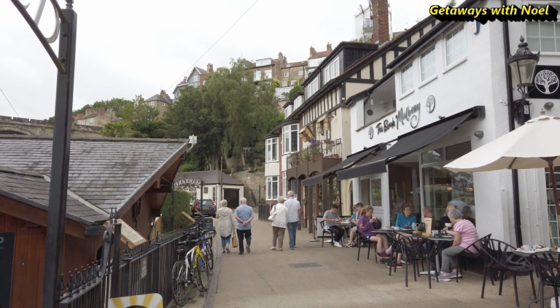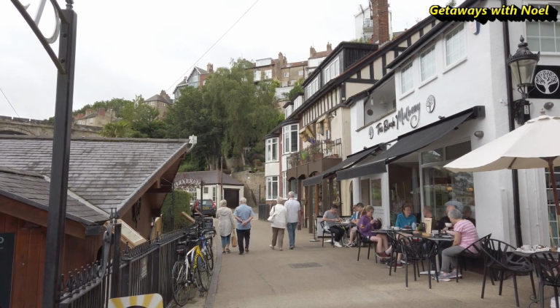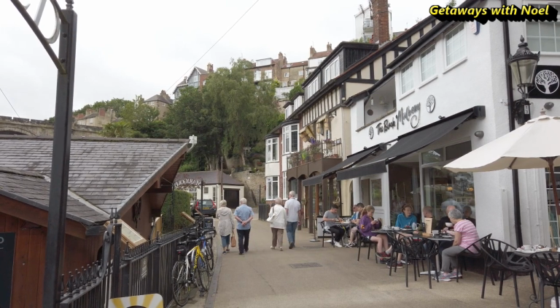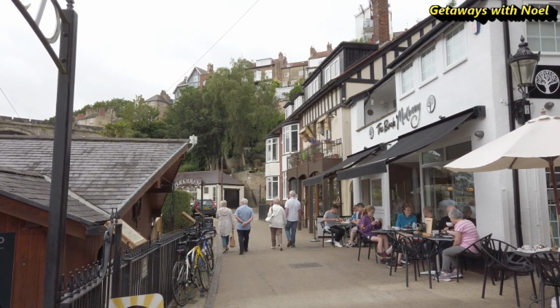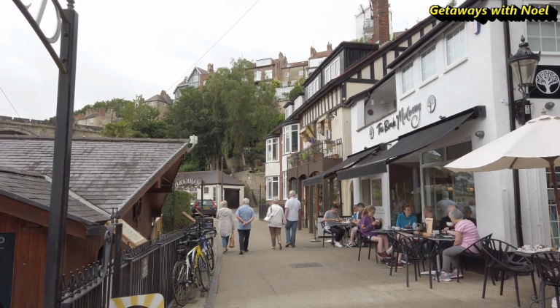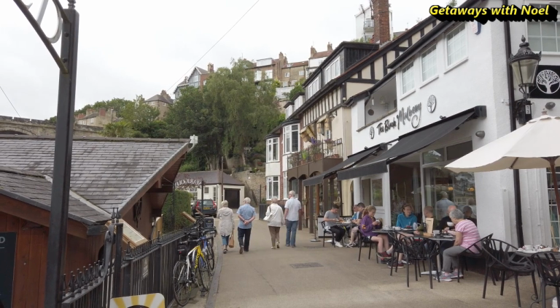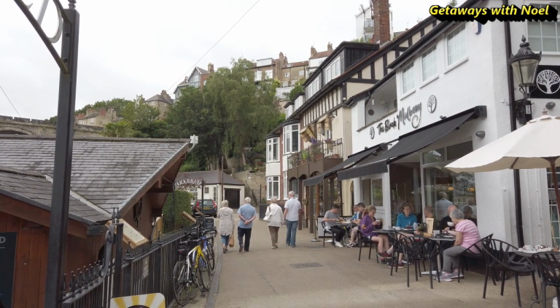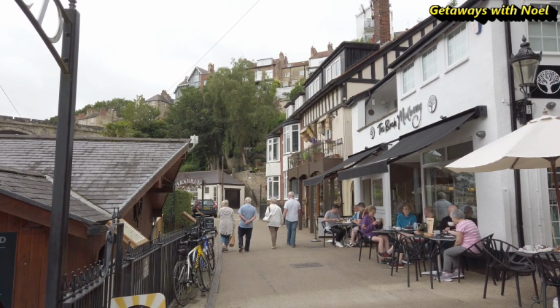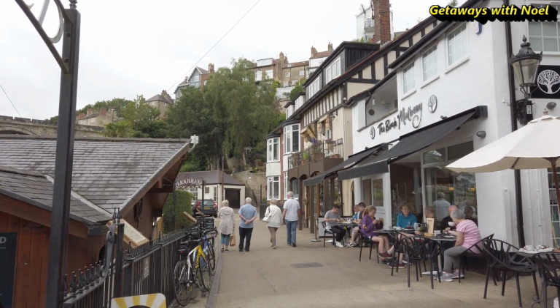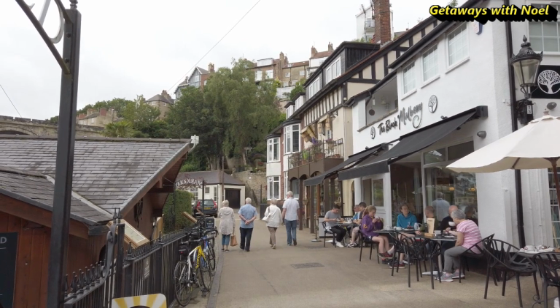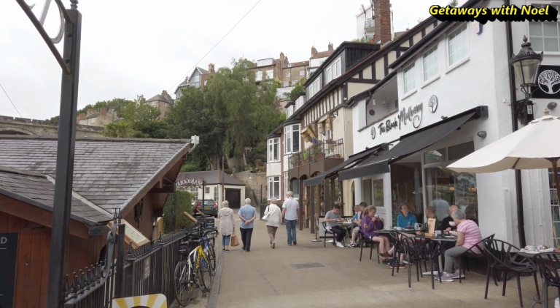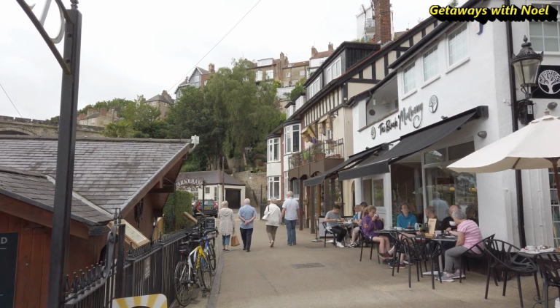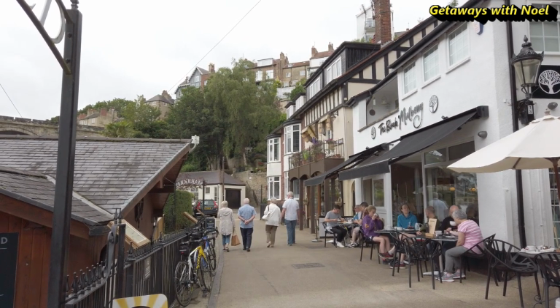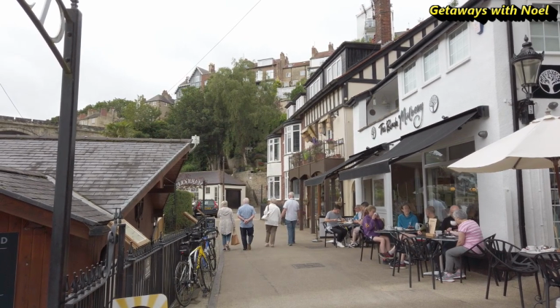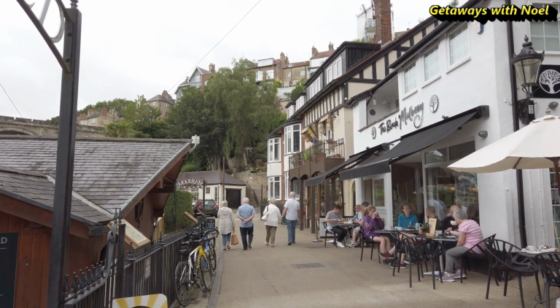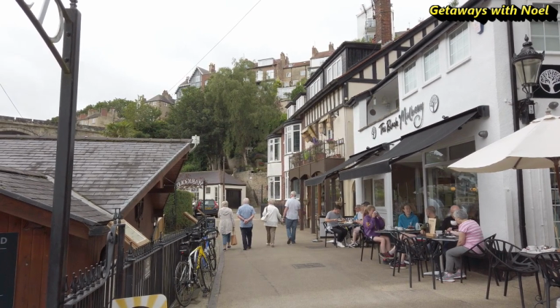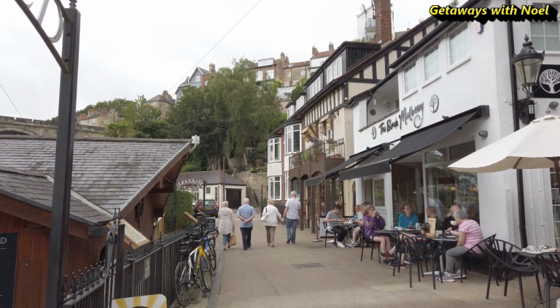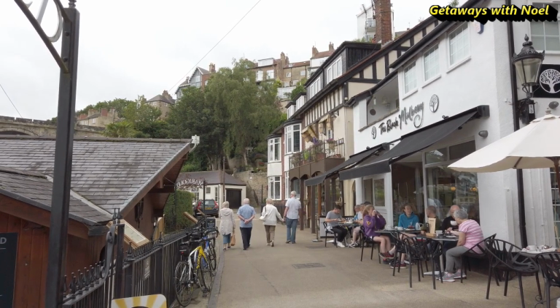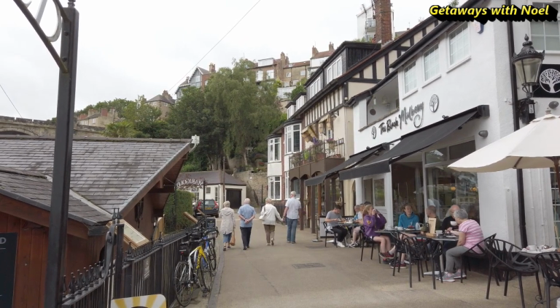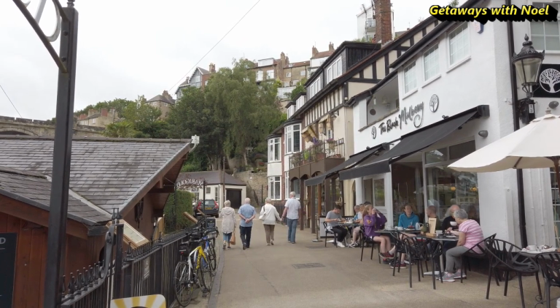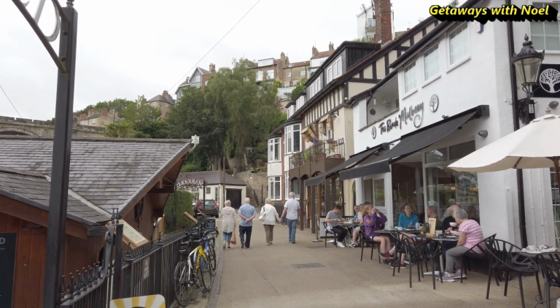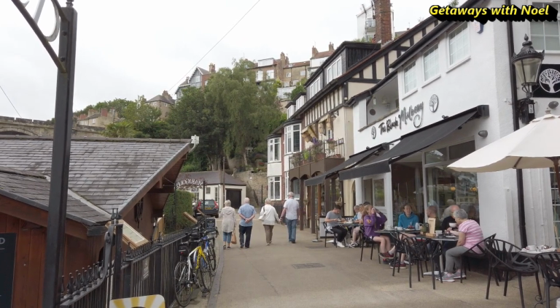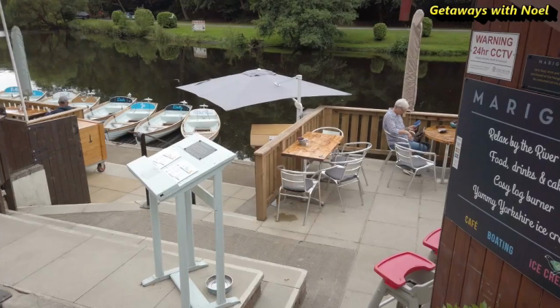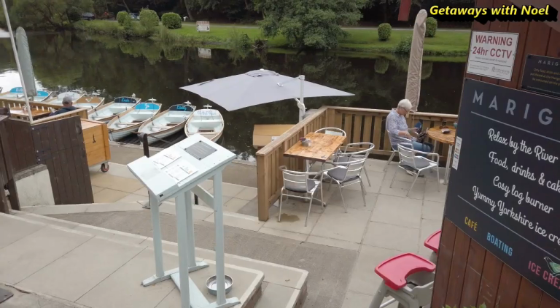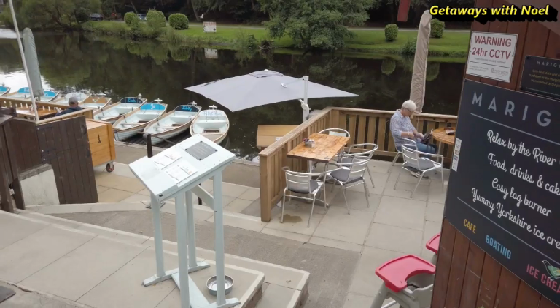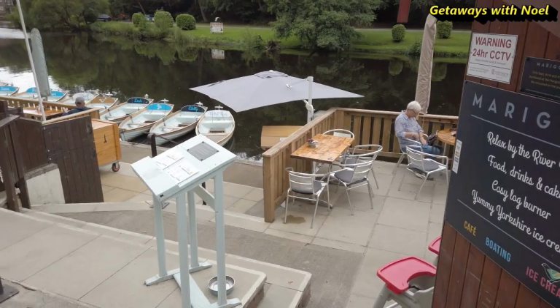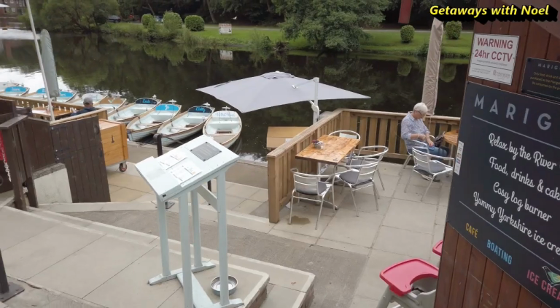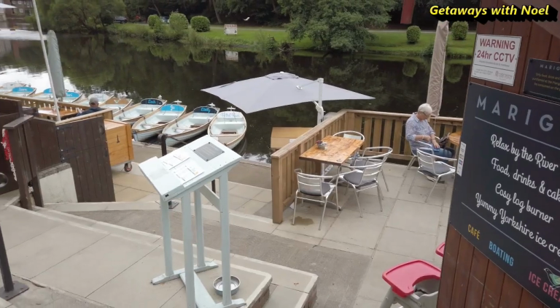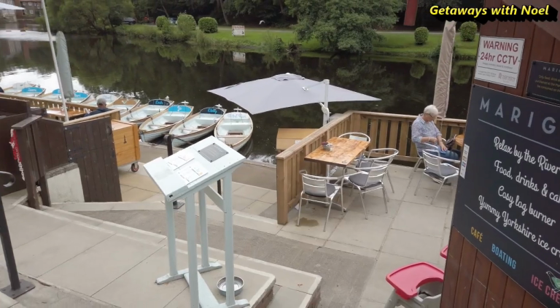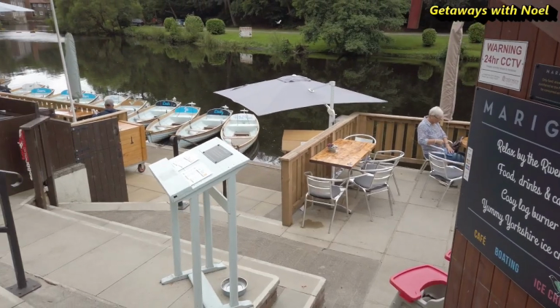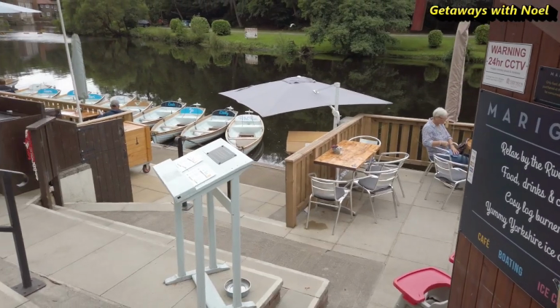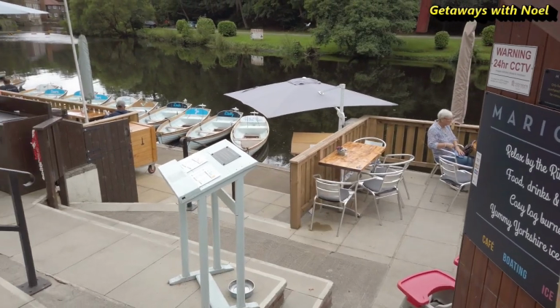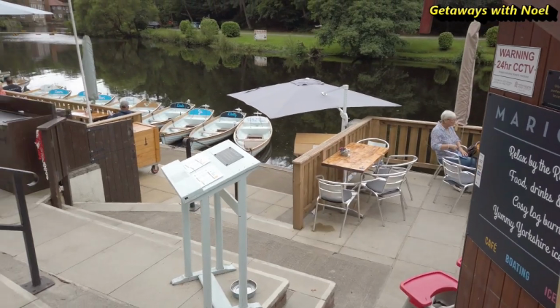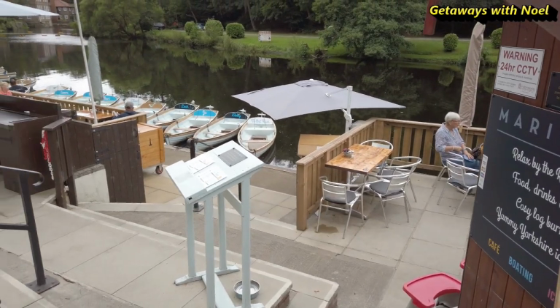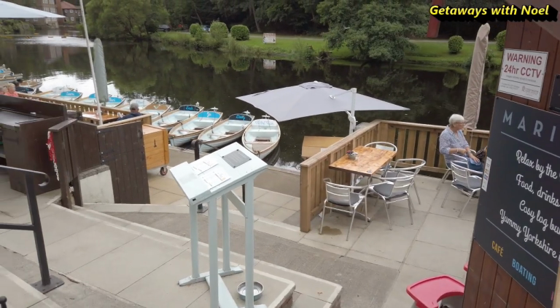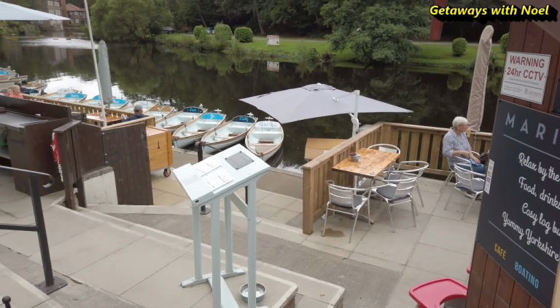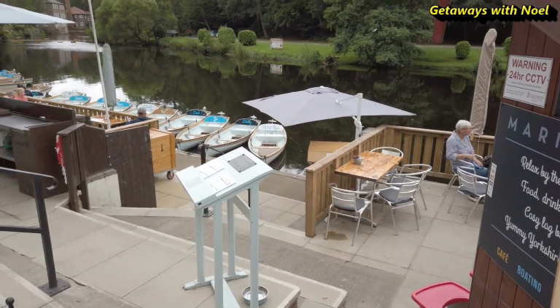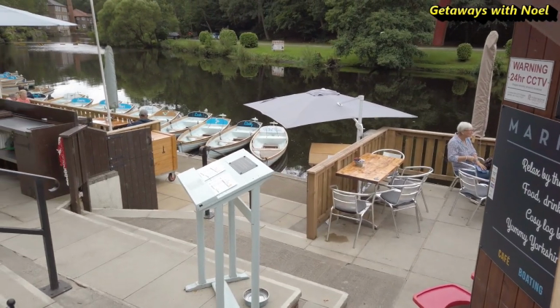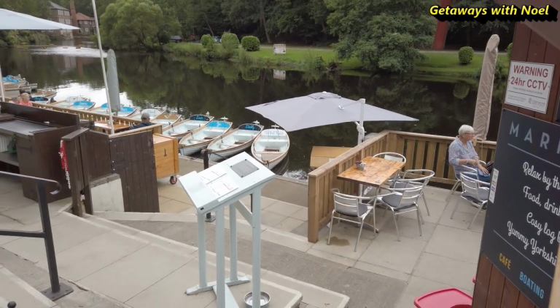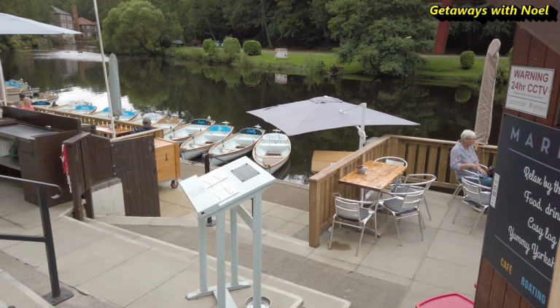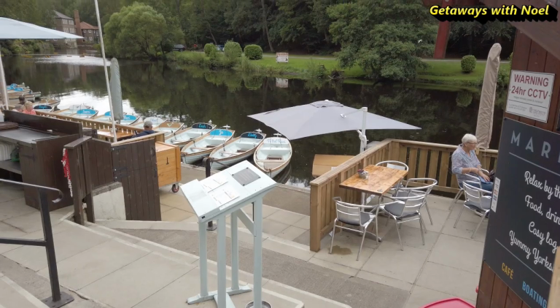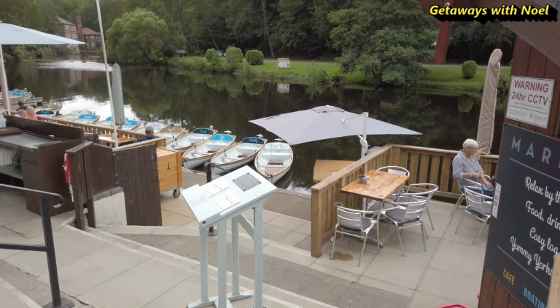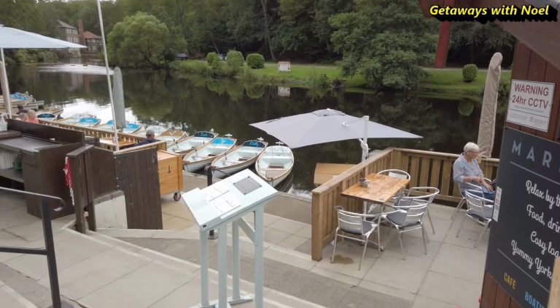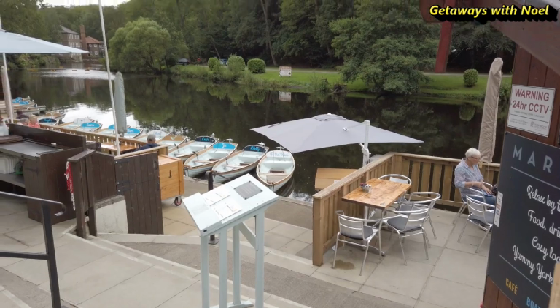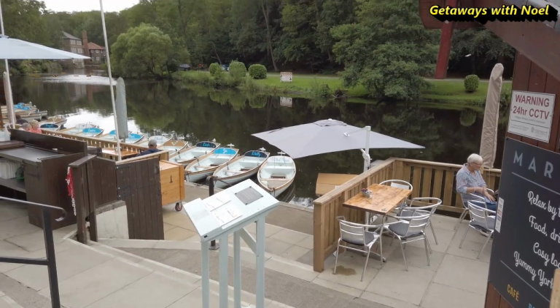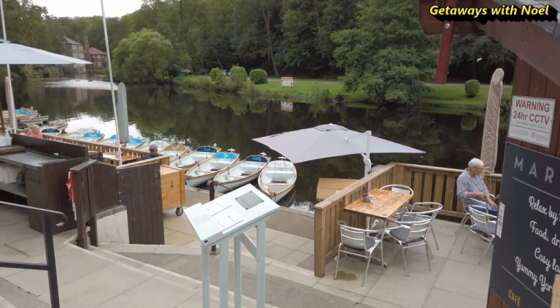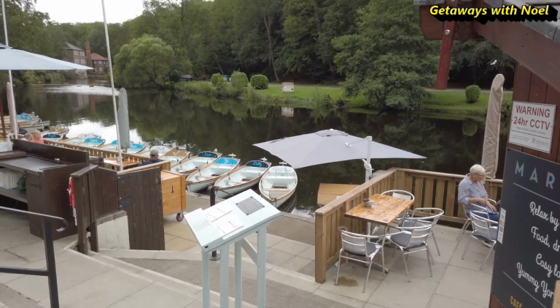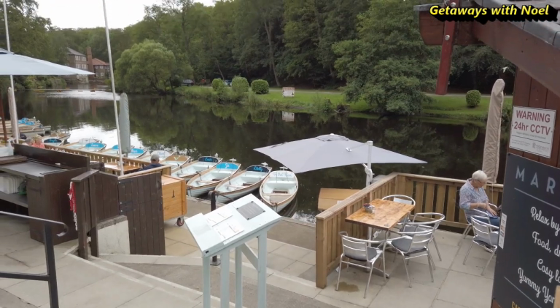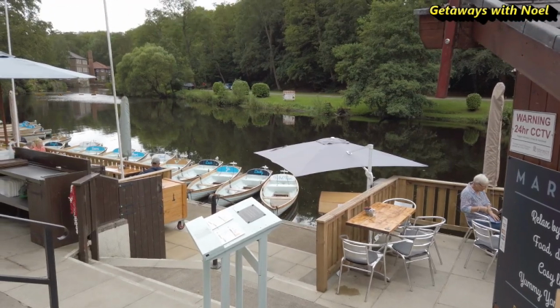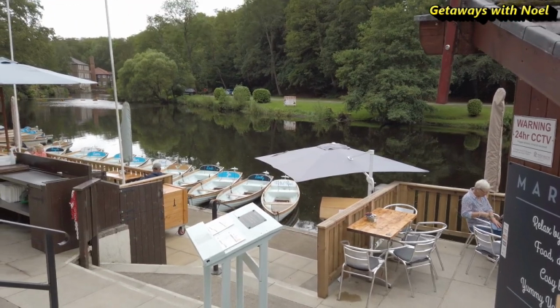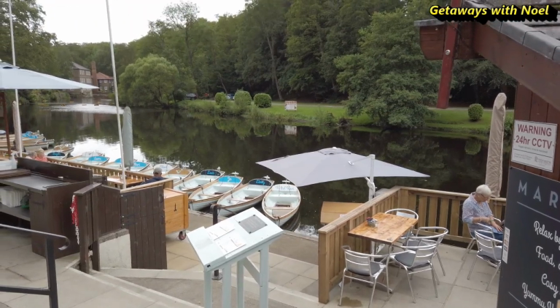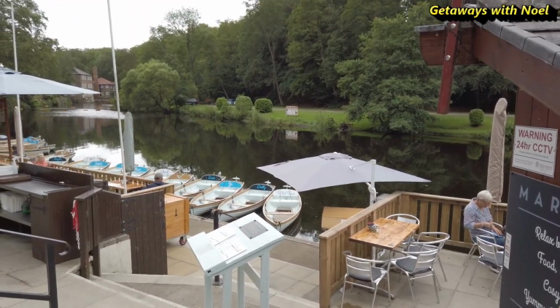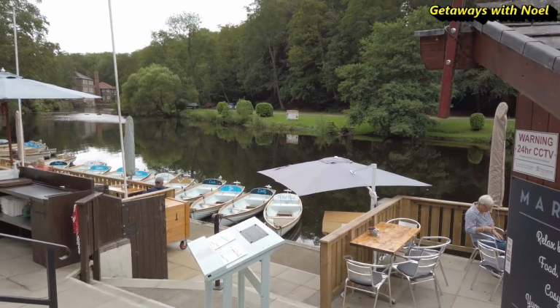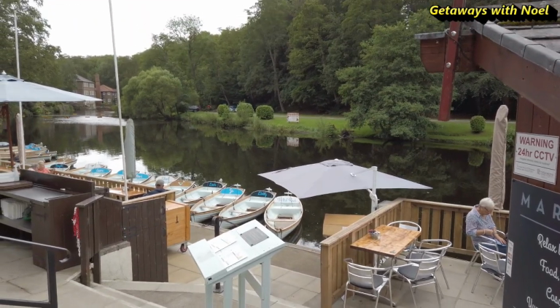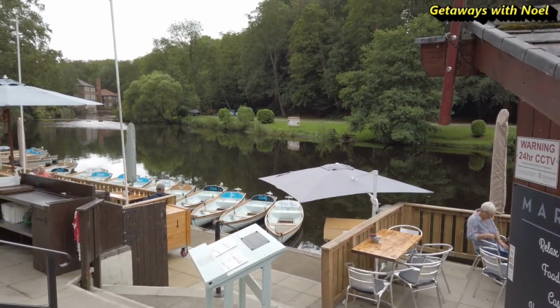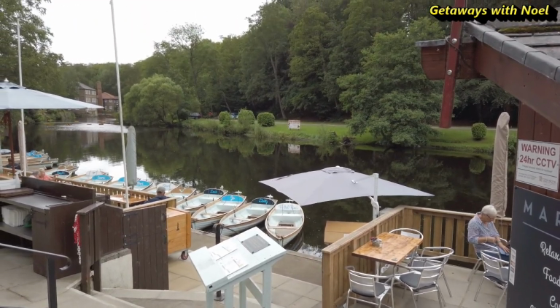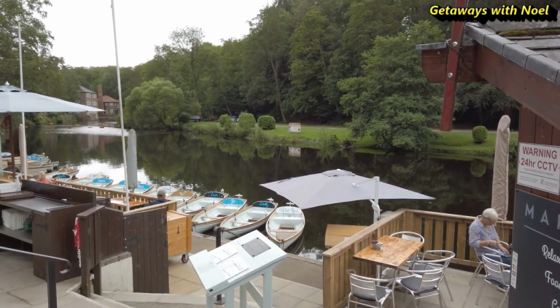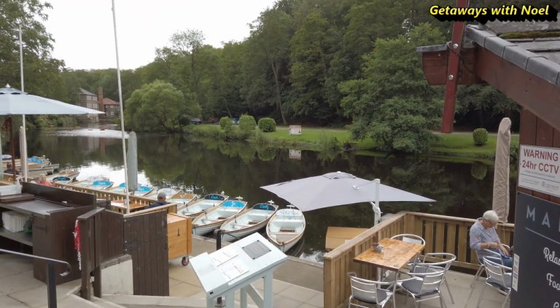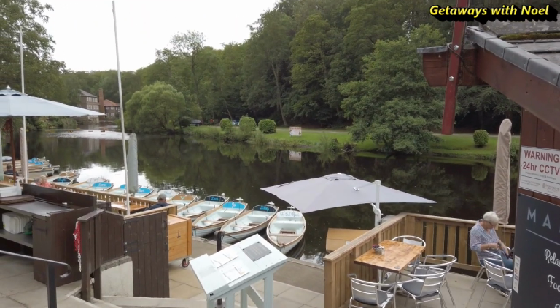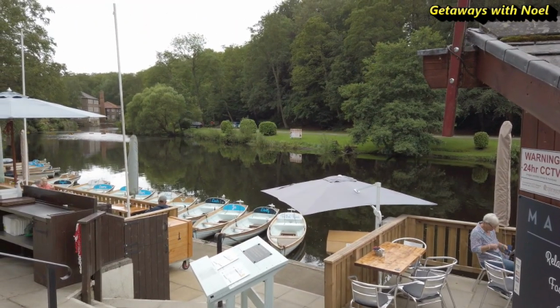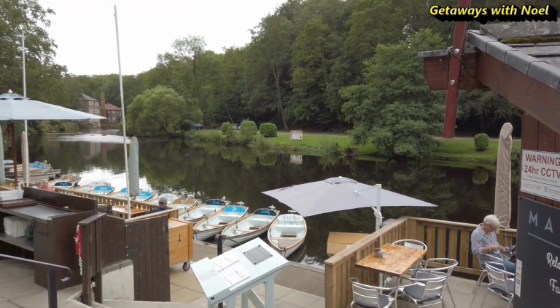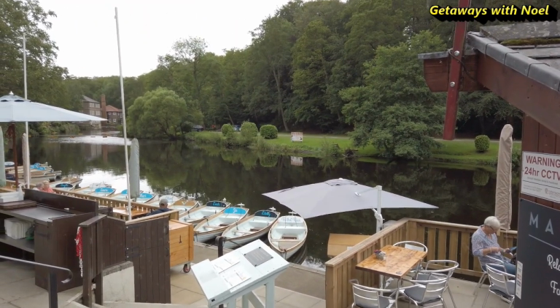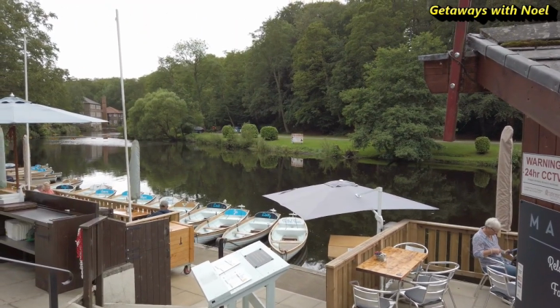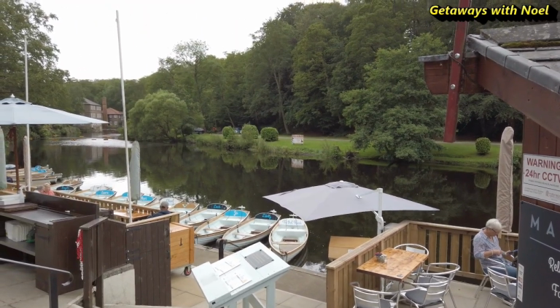There are plenty of places to sit and eat while enjoying the river views, and you can continue to walk along the river.